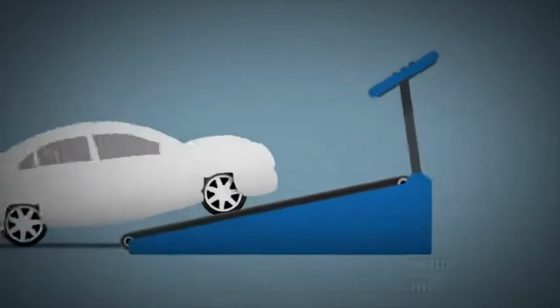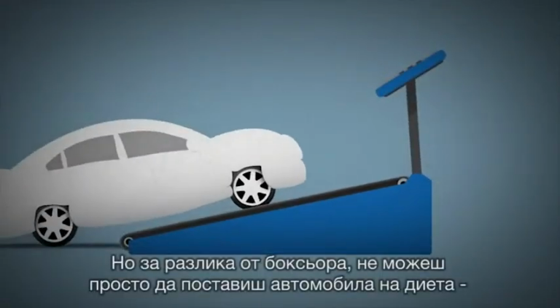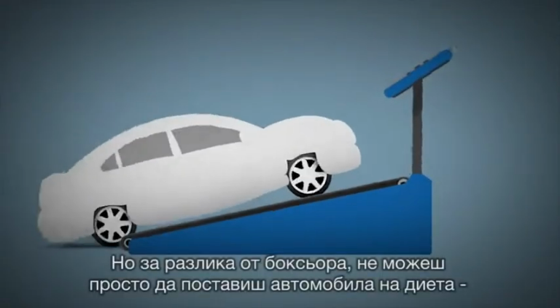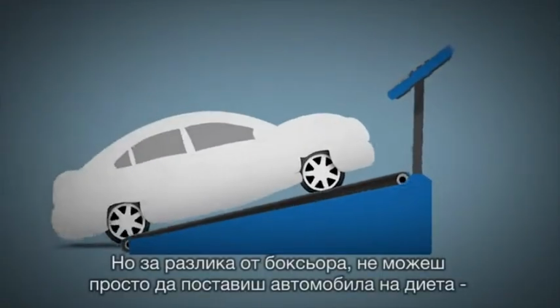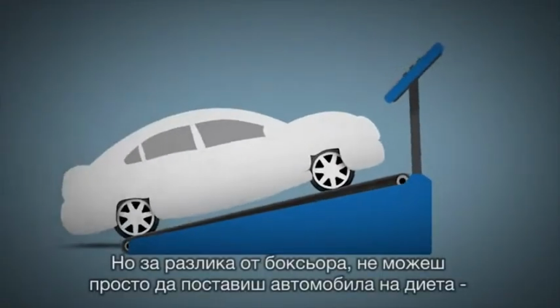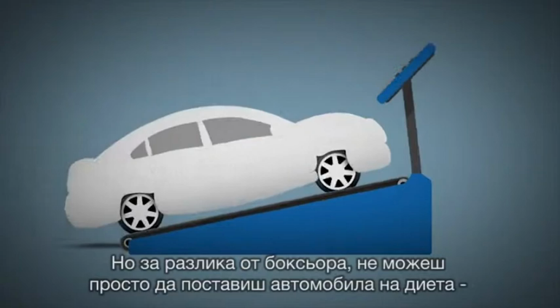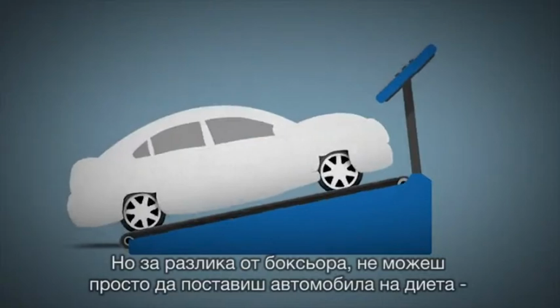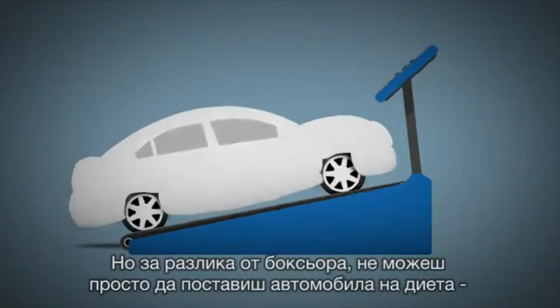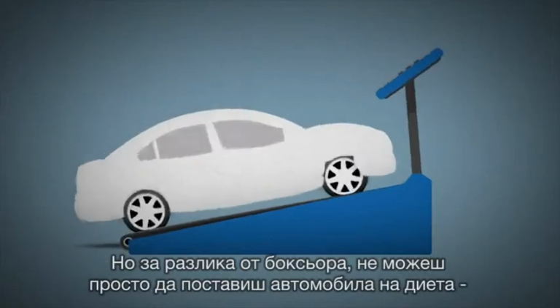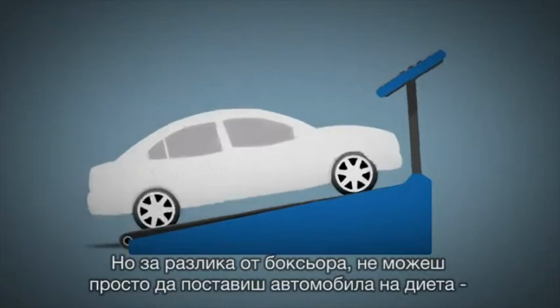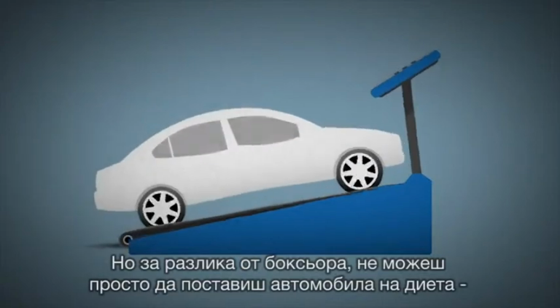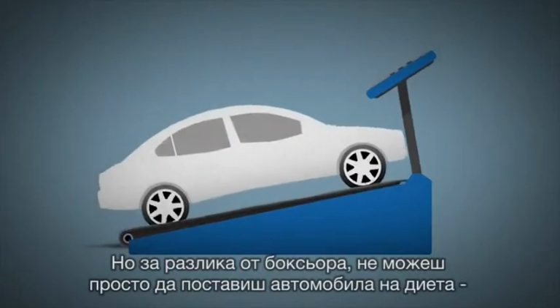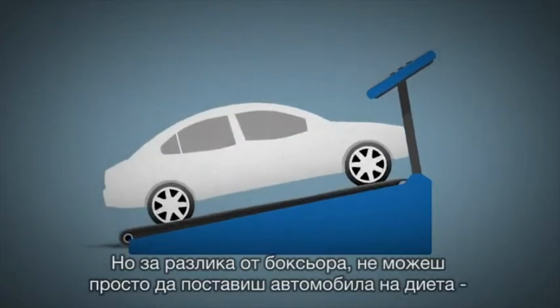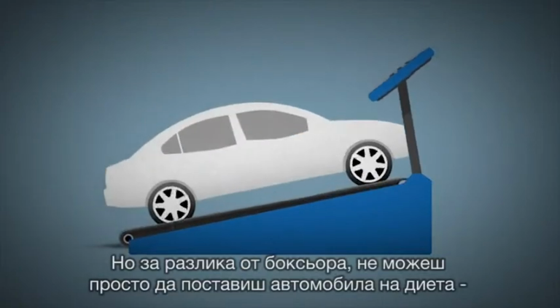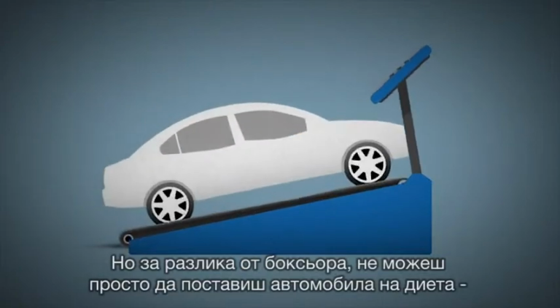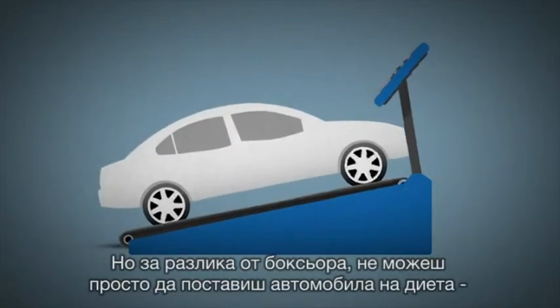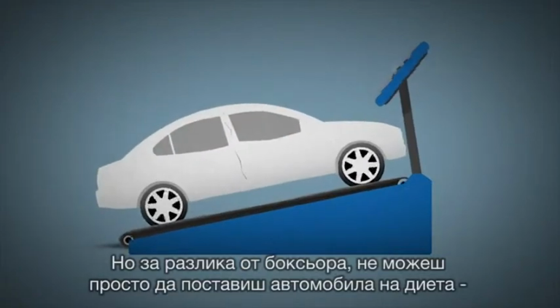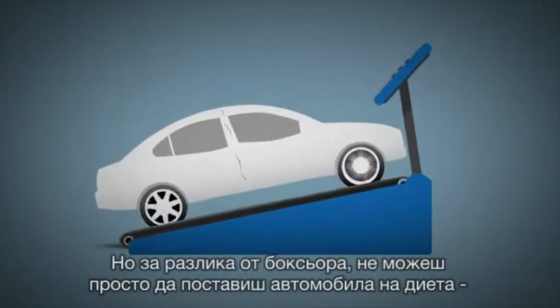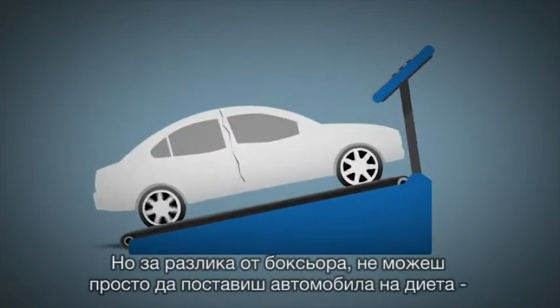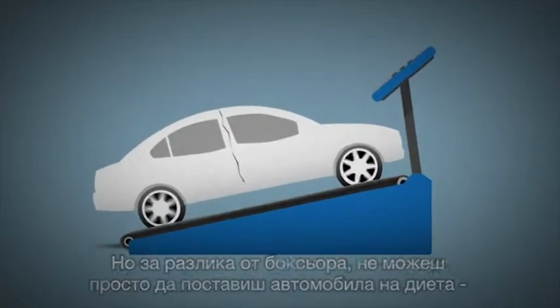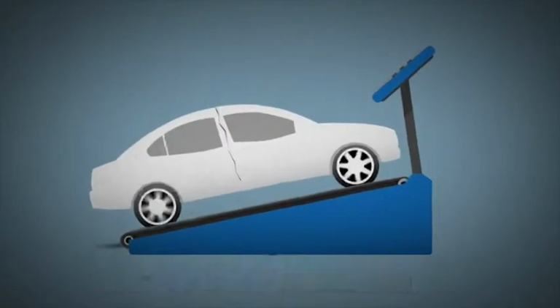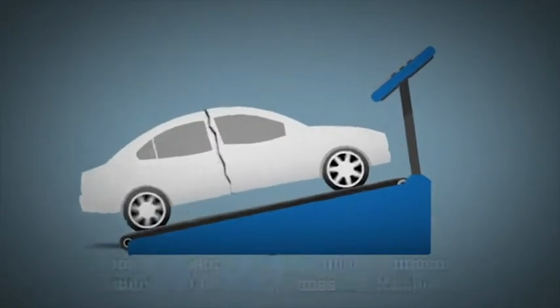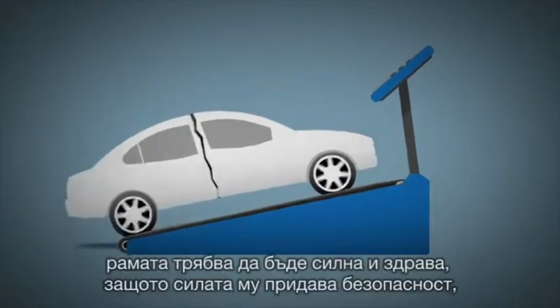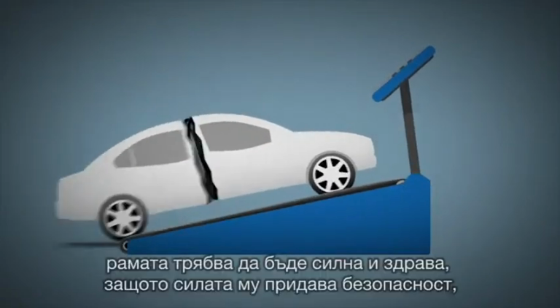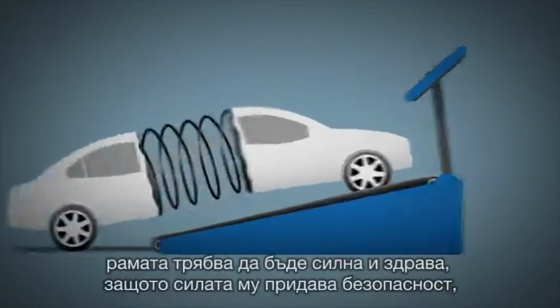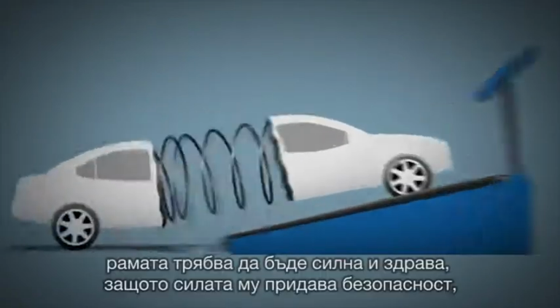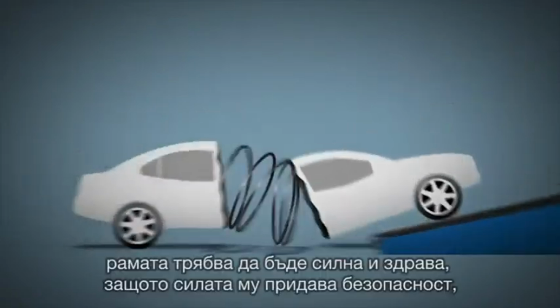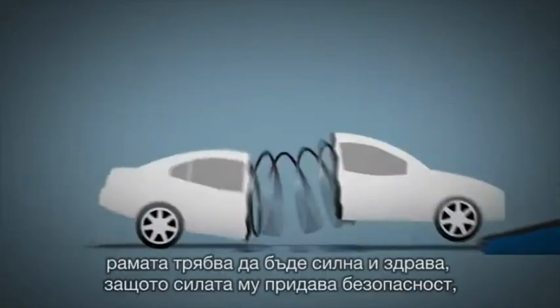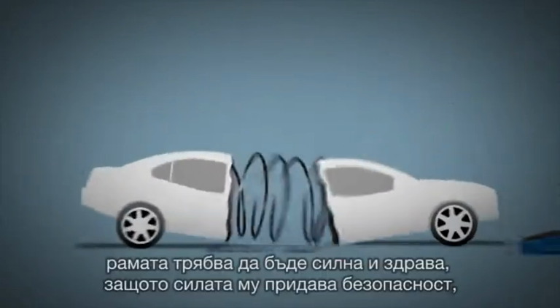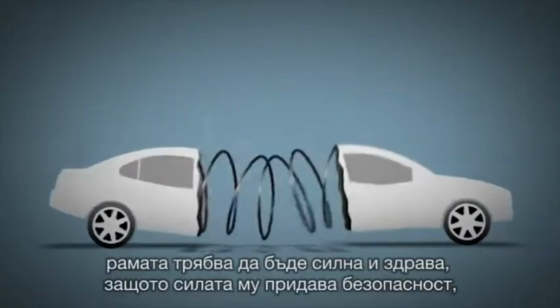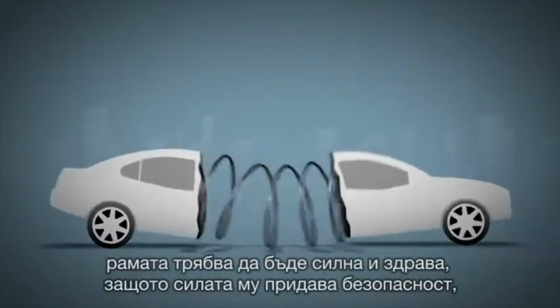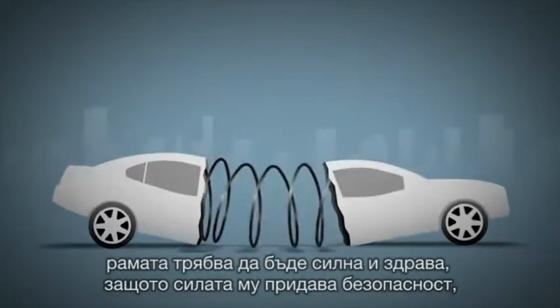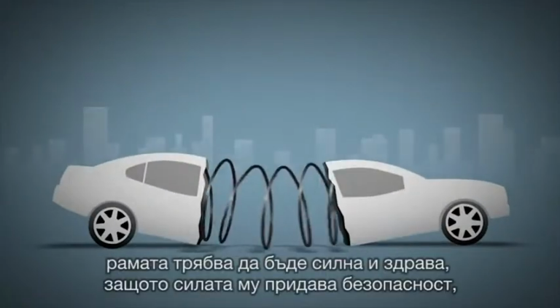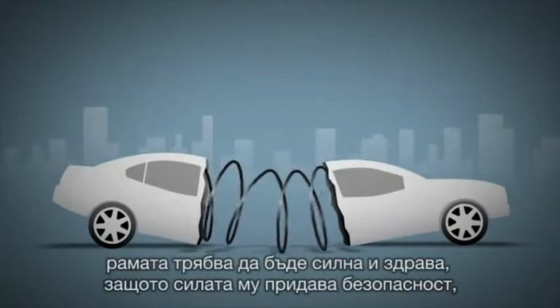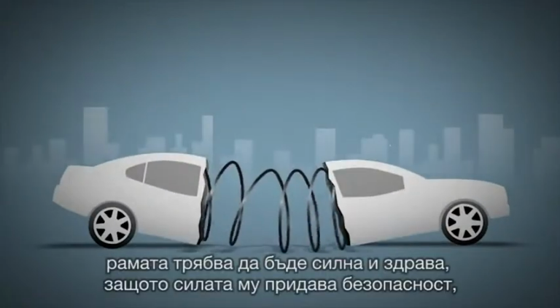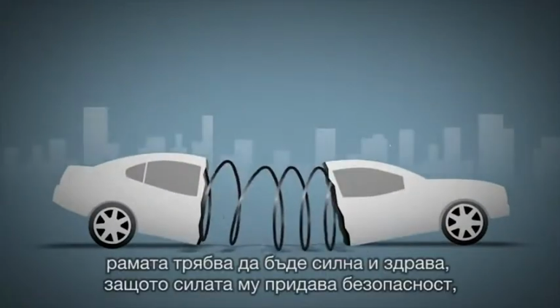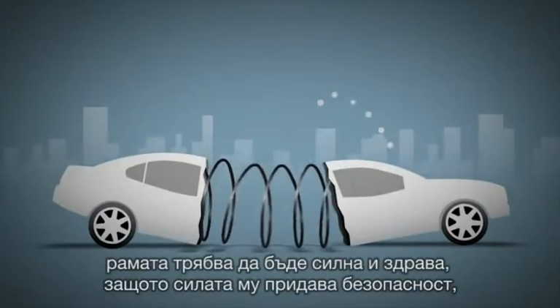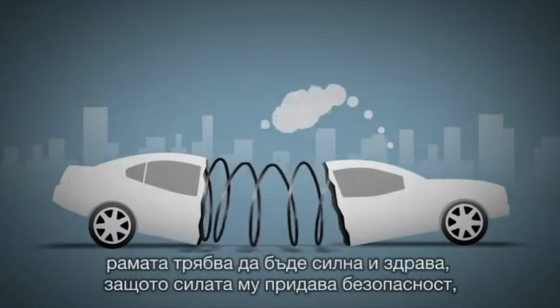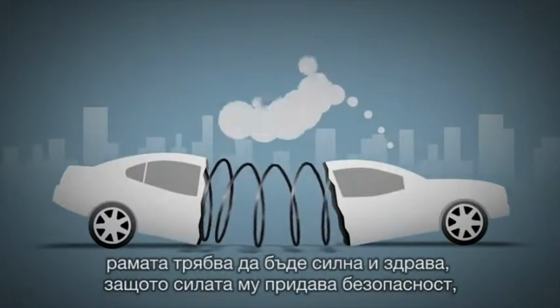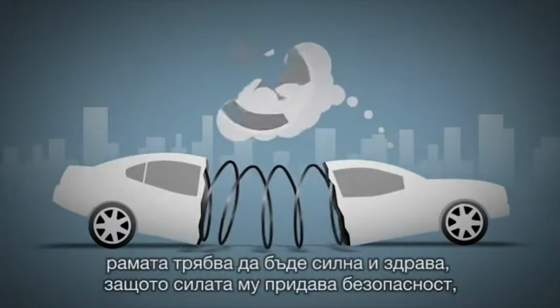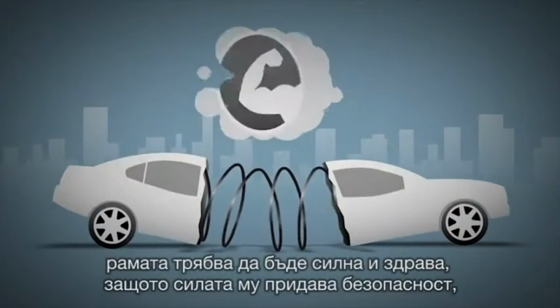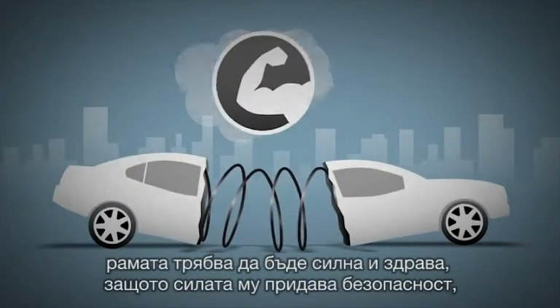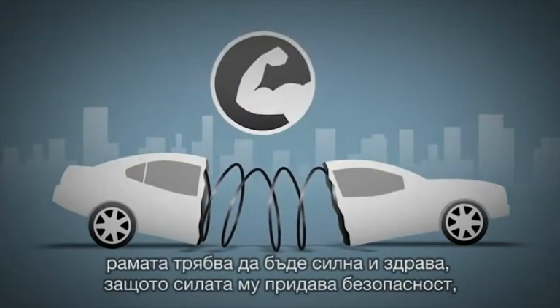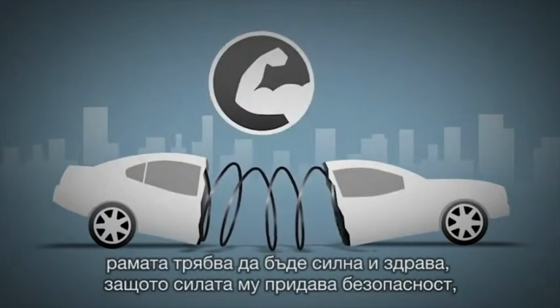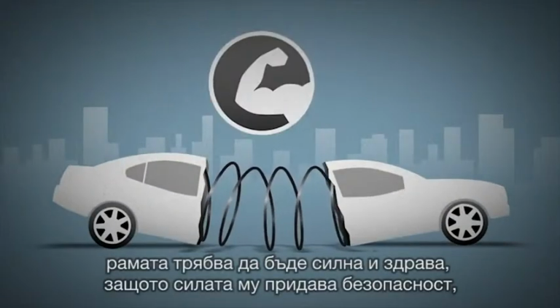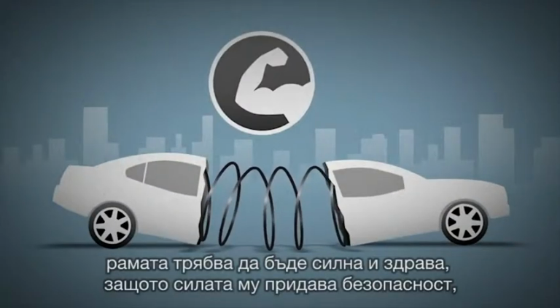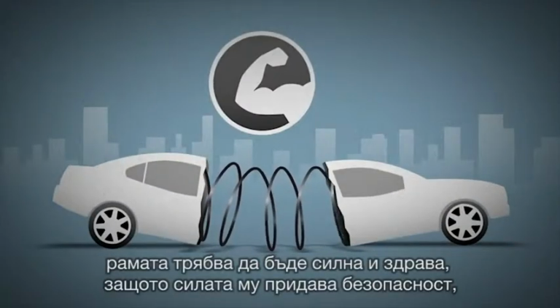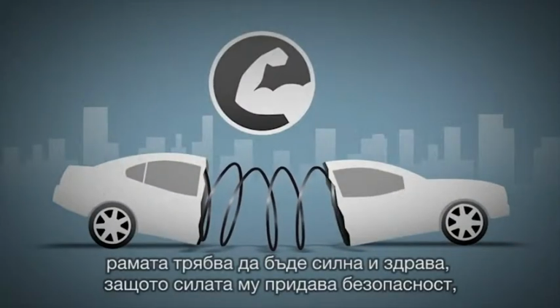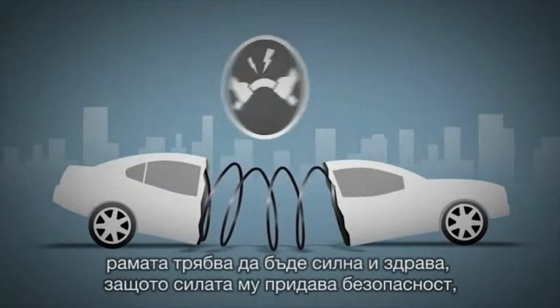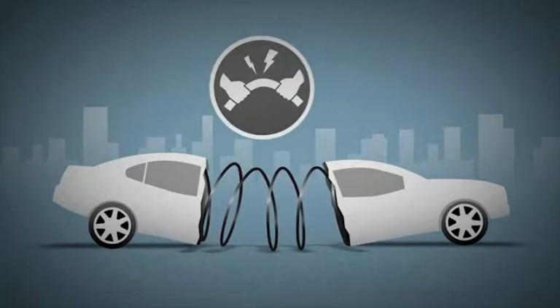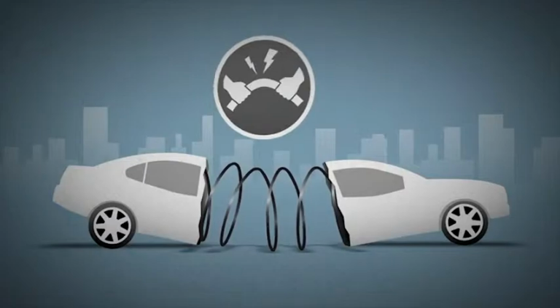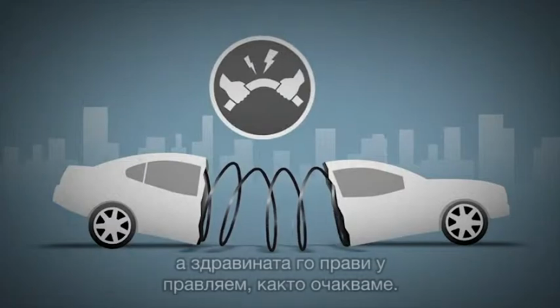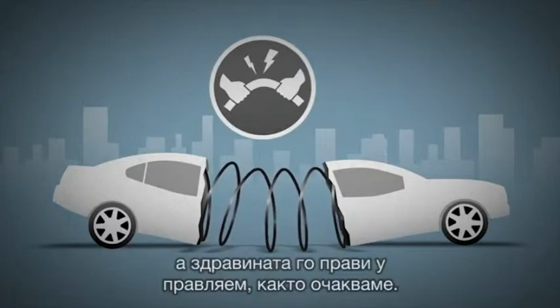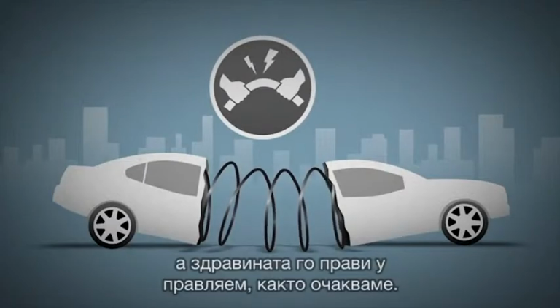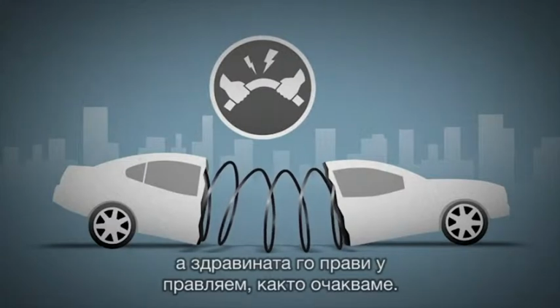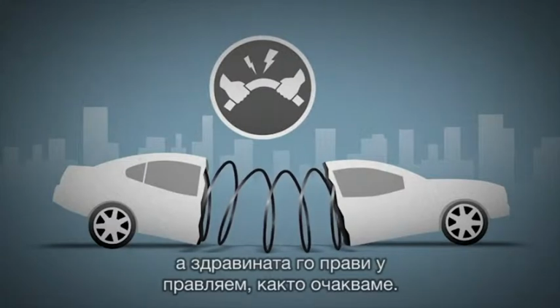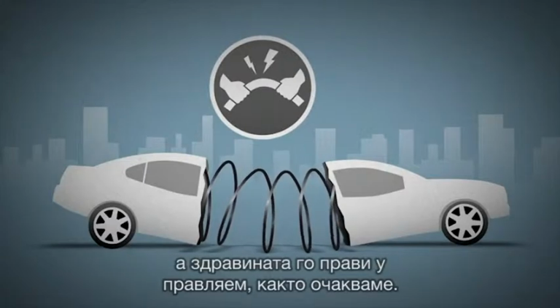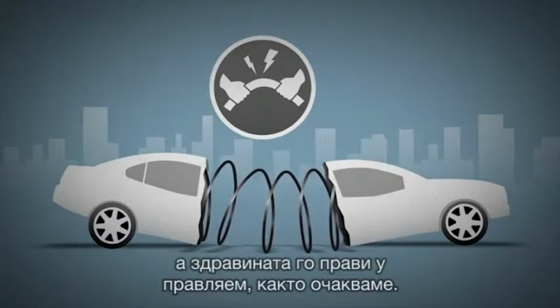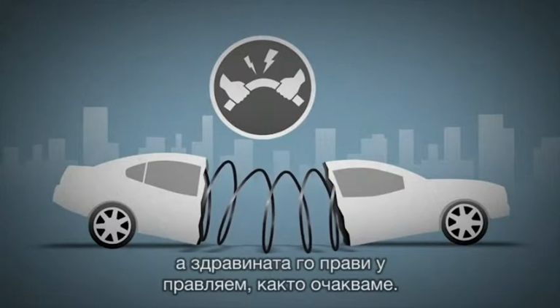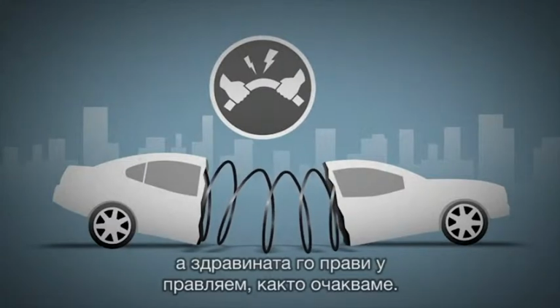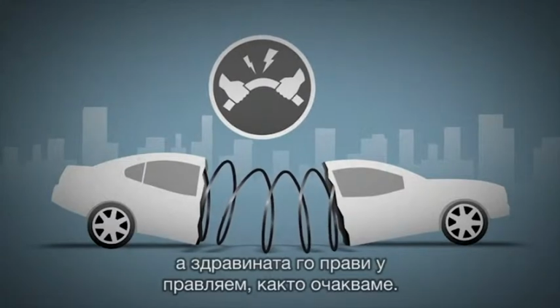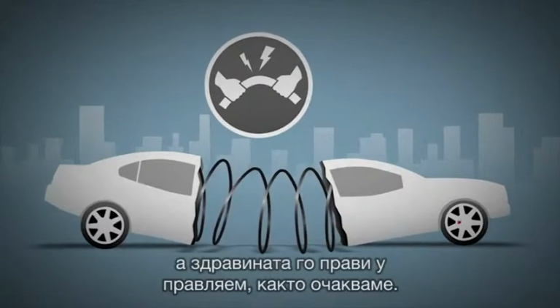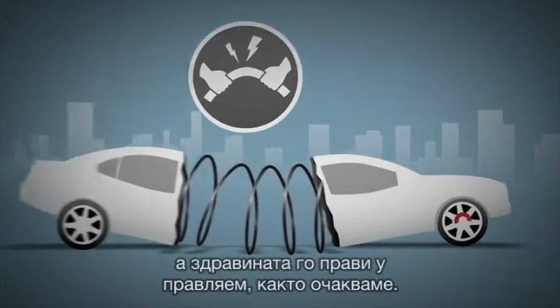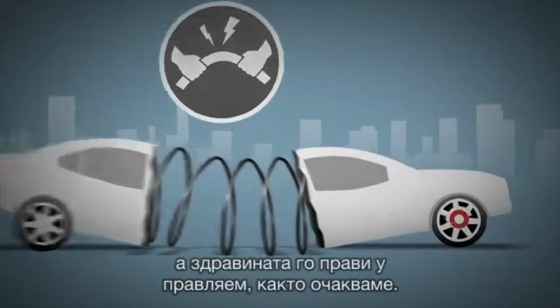And like a boxer, you can't just put a car on a diet. The body has to be strong and rigid, because strong keeps it safe and rigid keeps it handling properly.